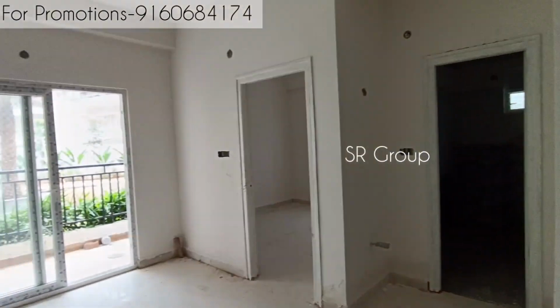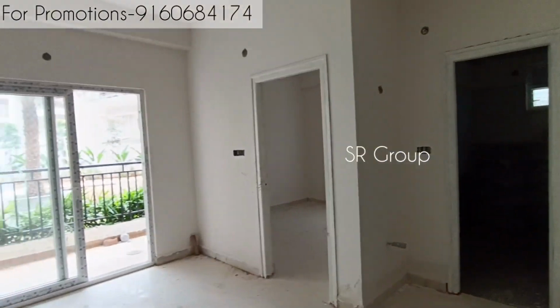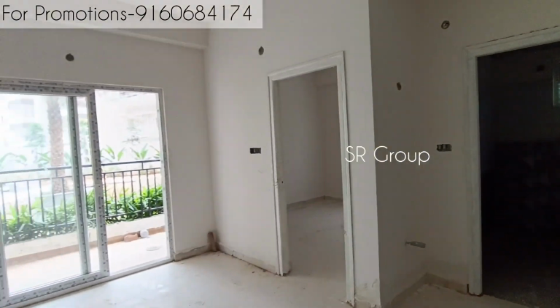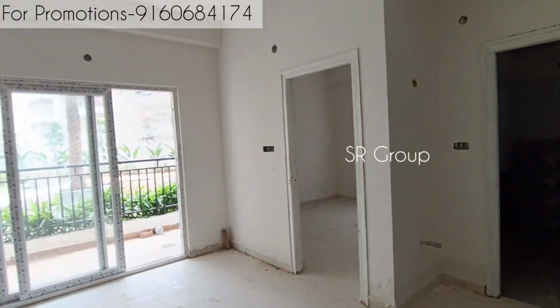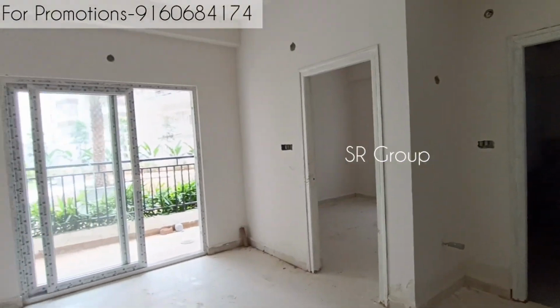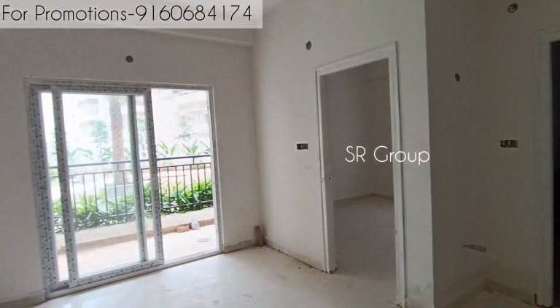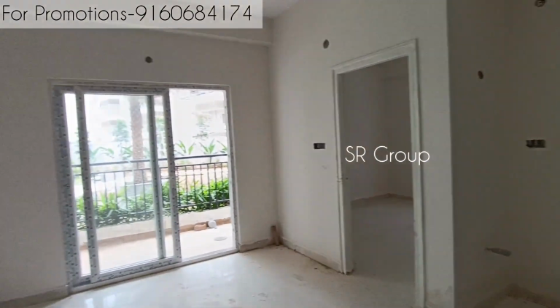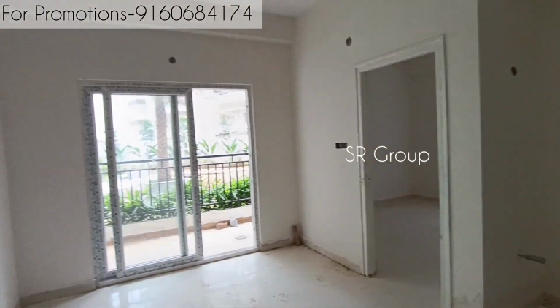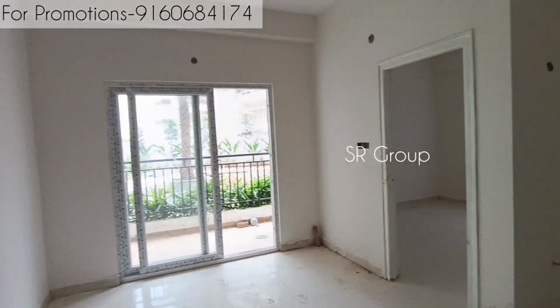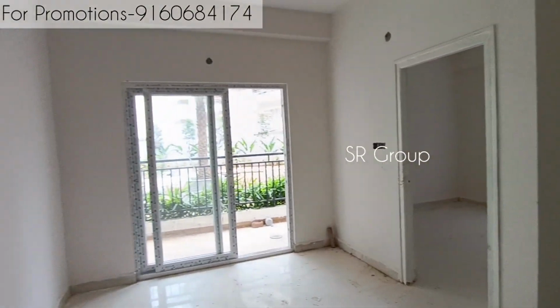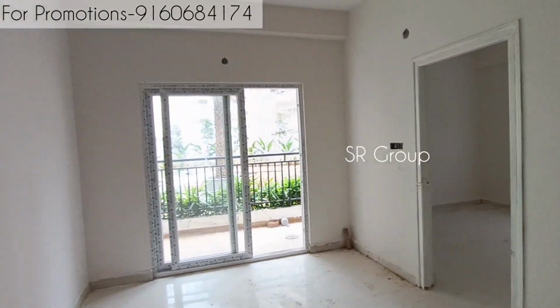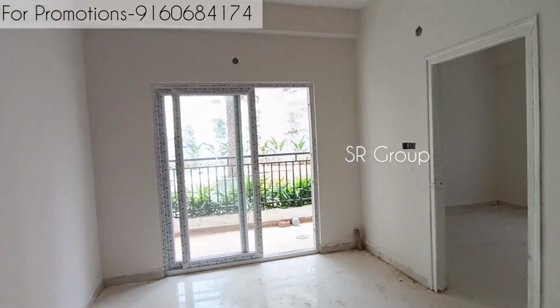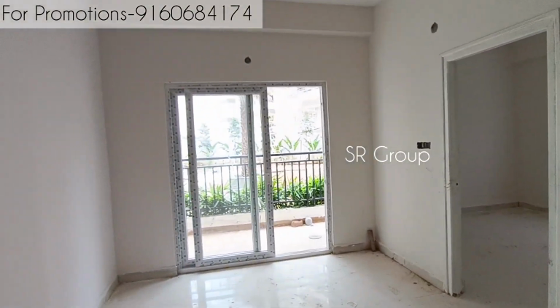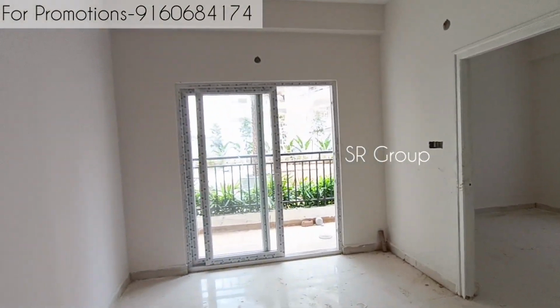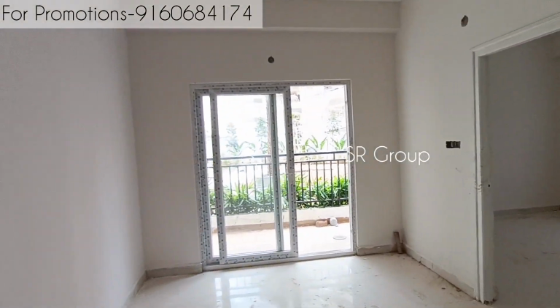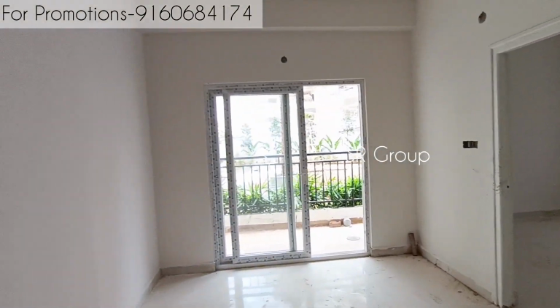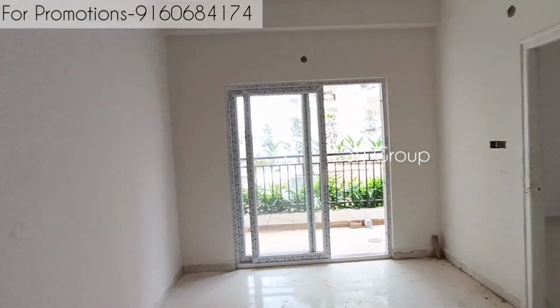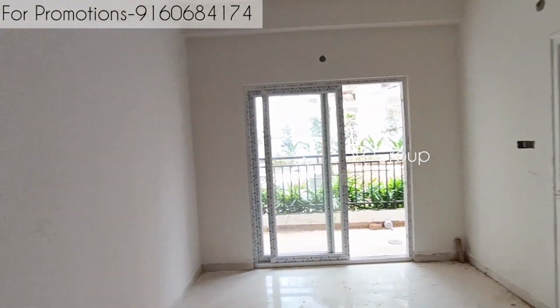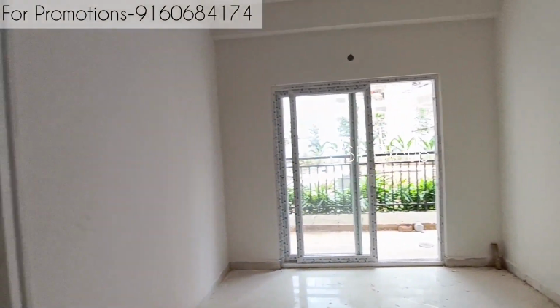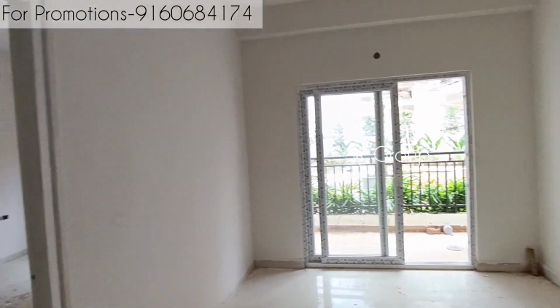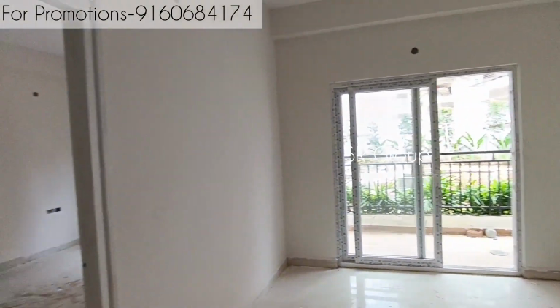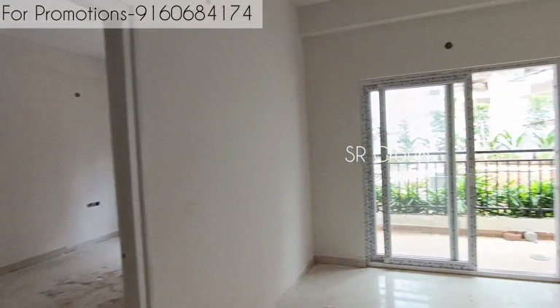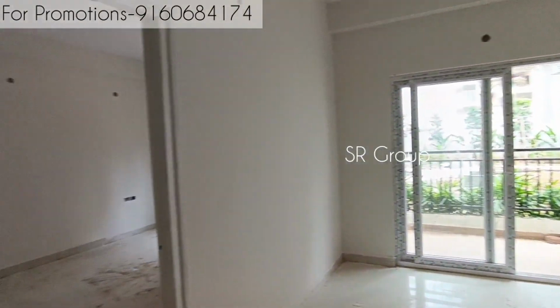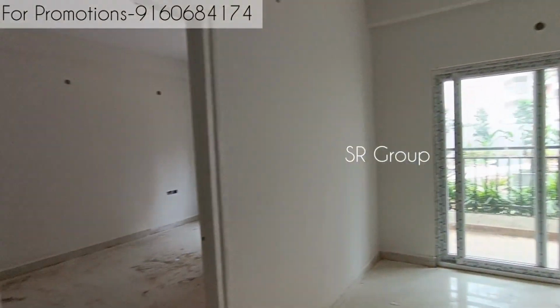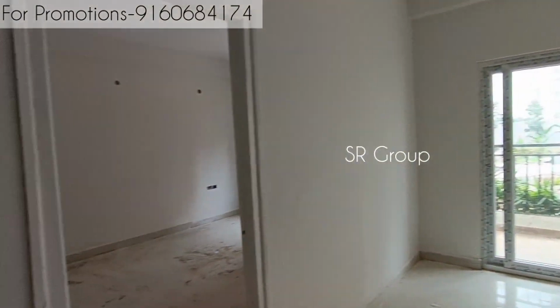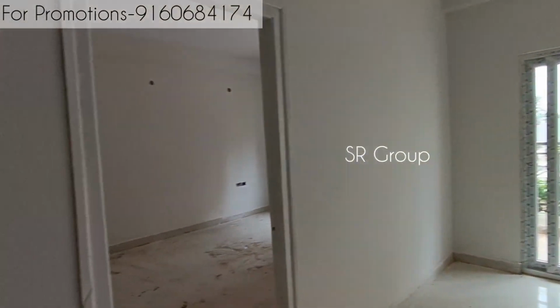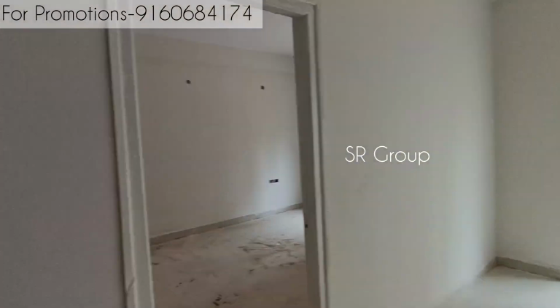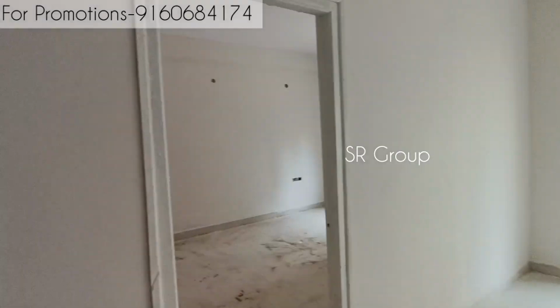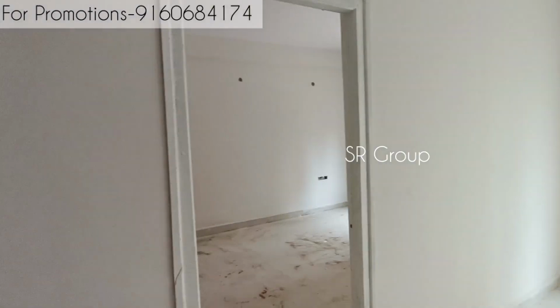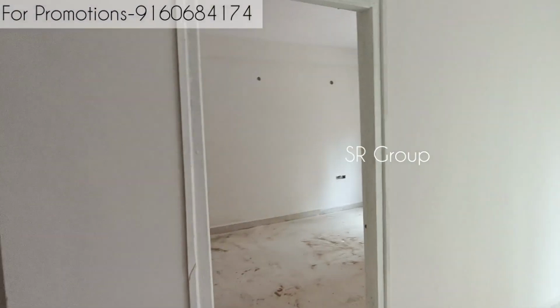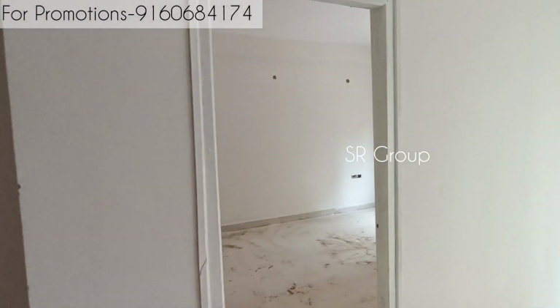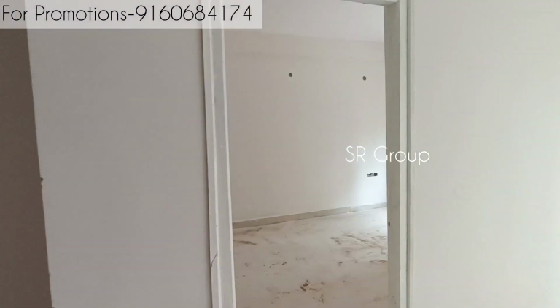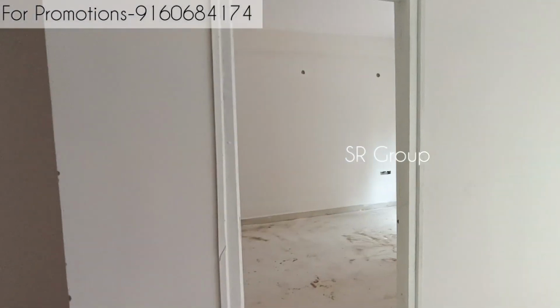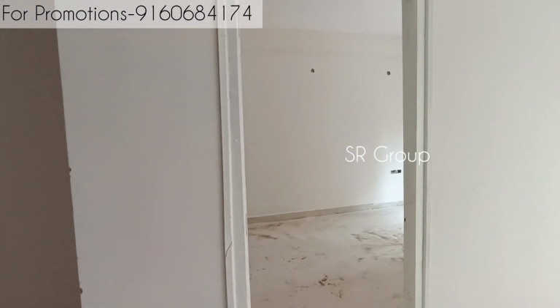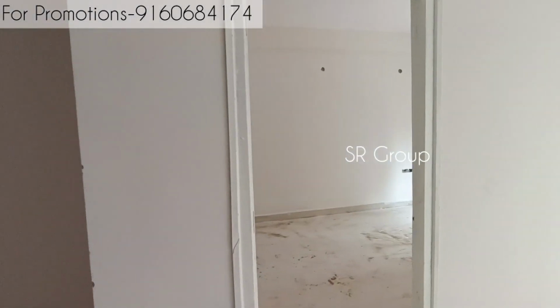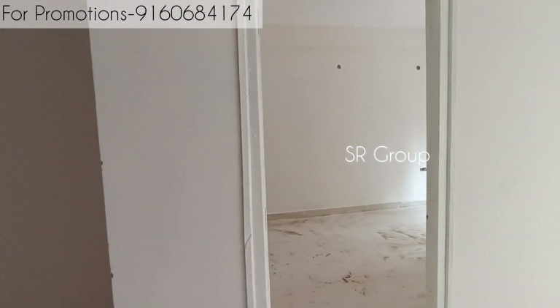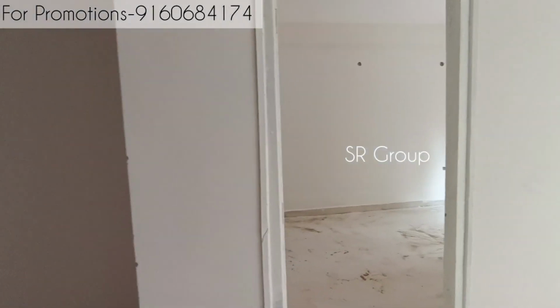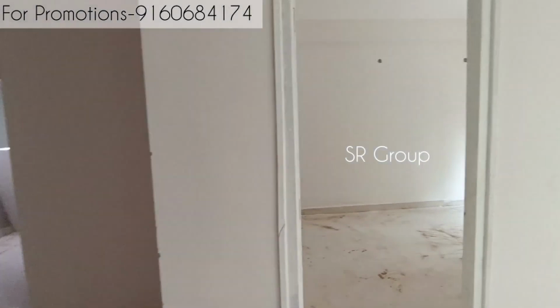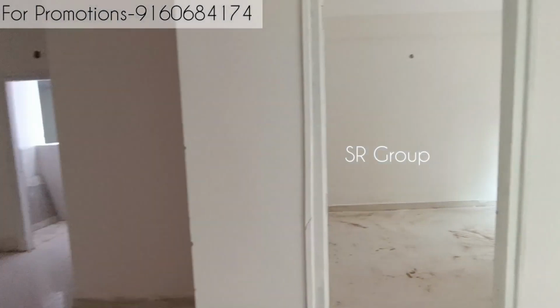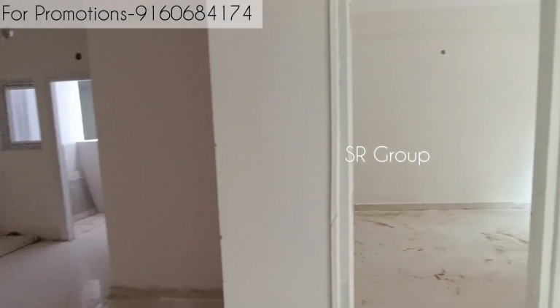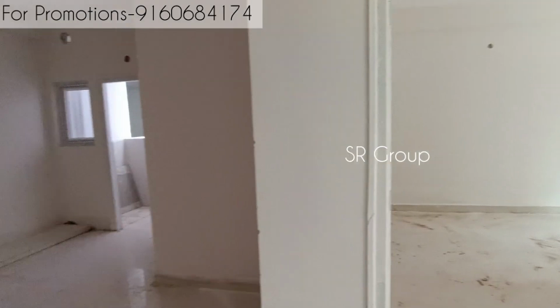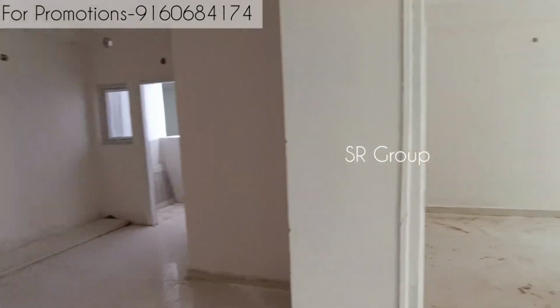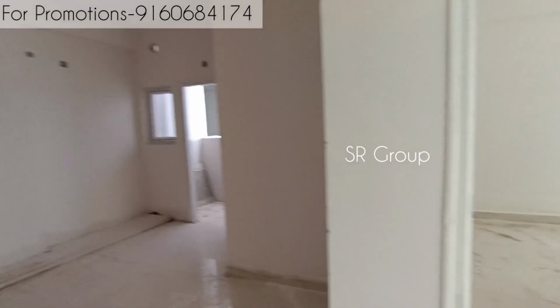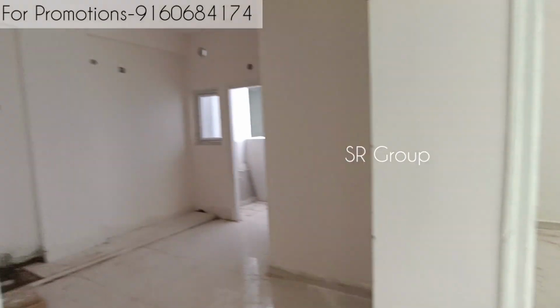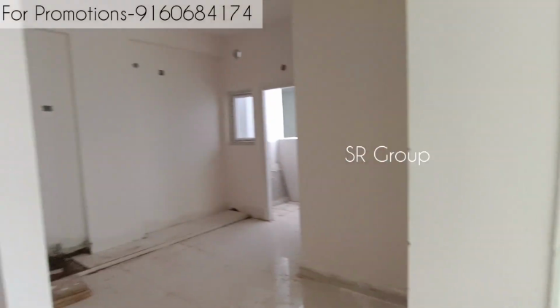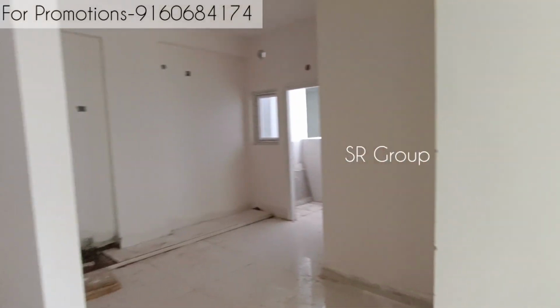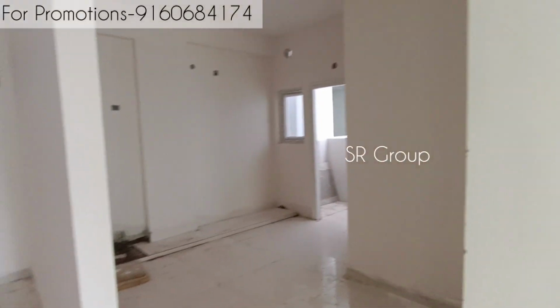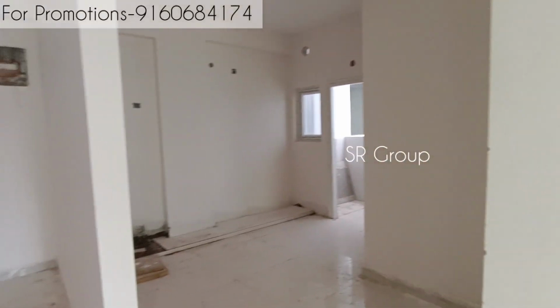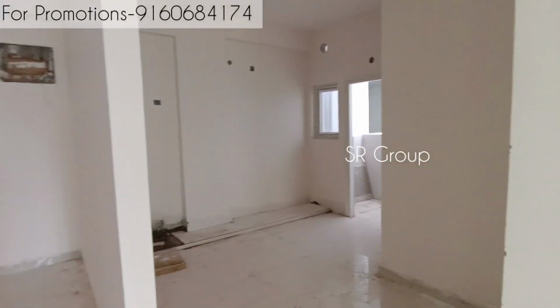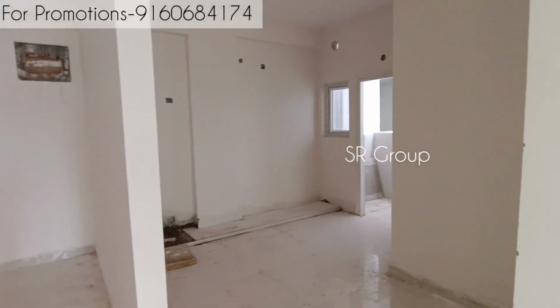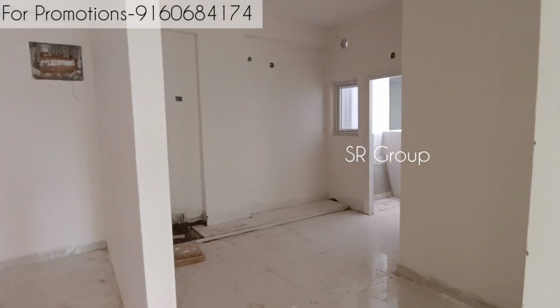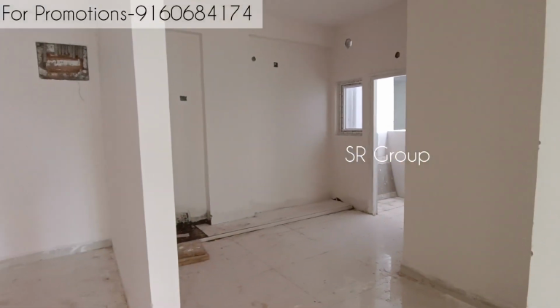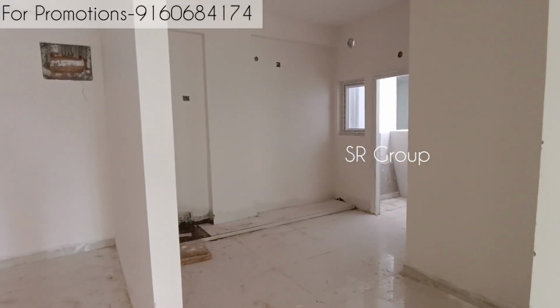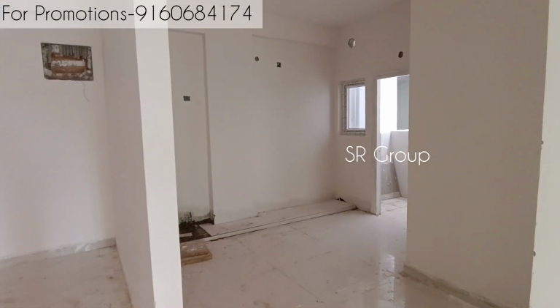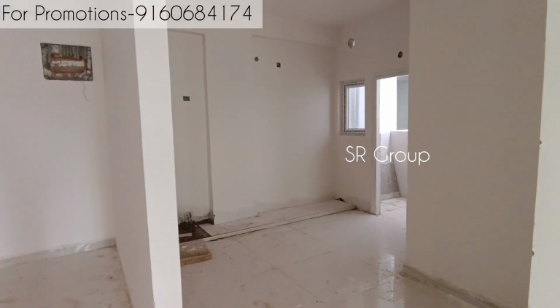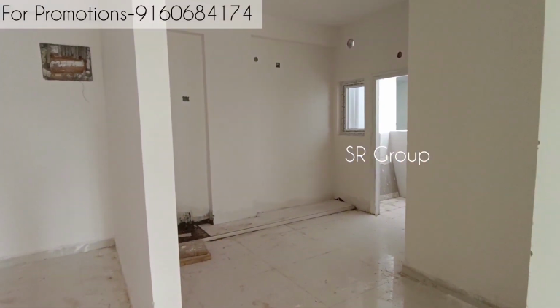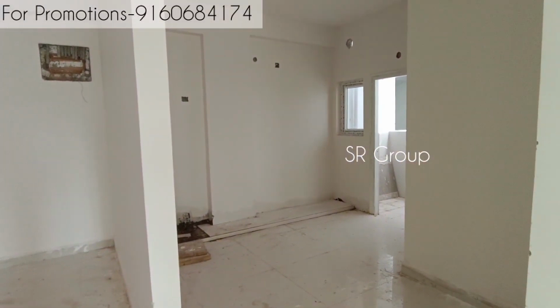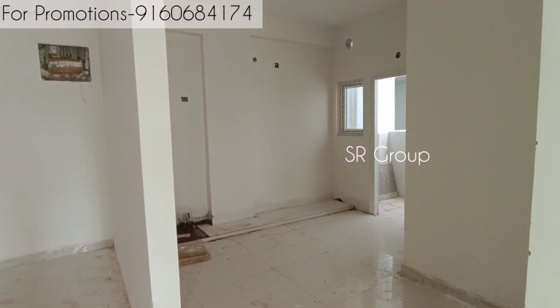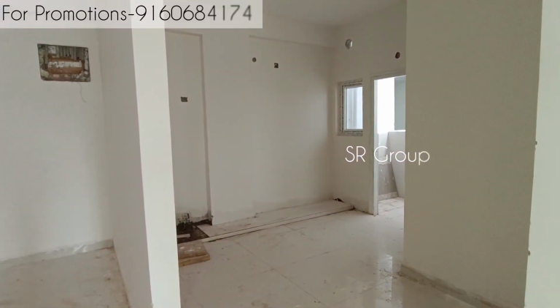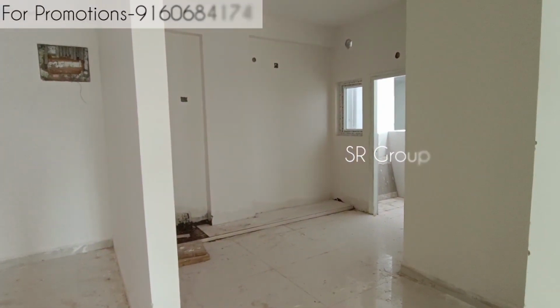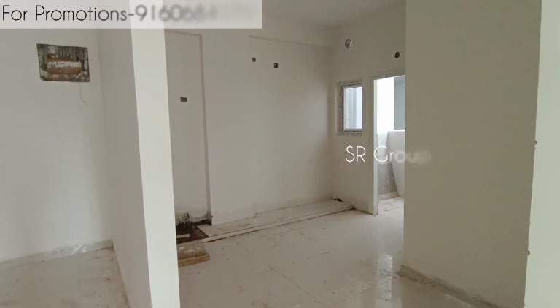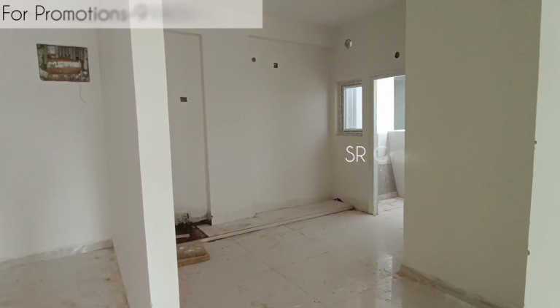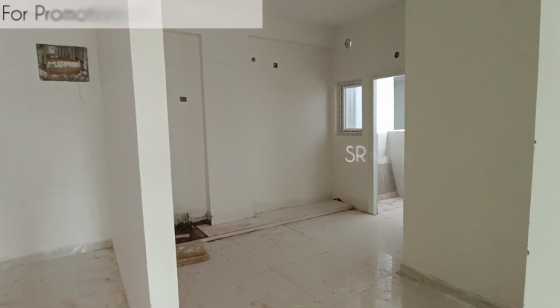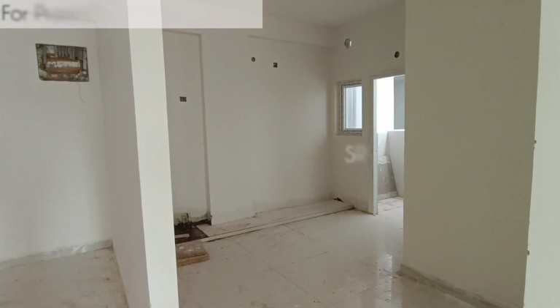We have great new properties featured on this channel. You can support my channel by following. Thank you so much for watching.